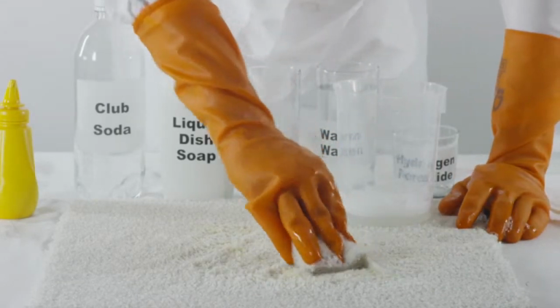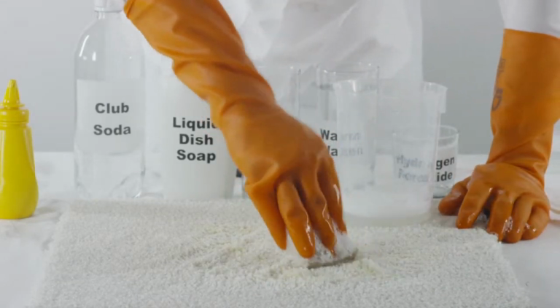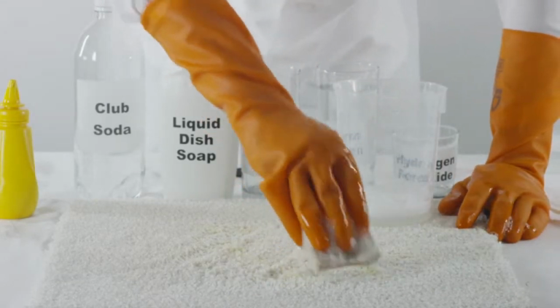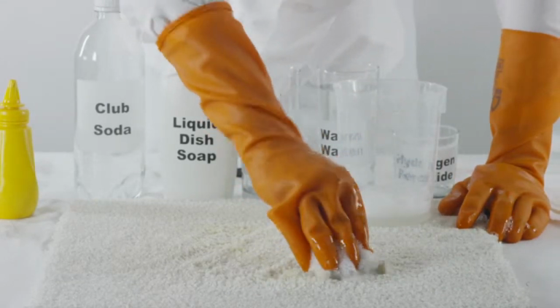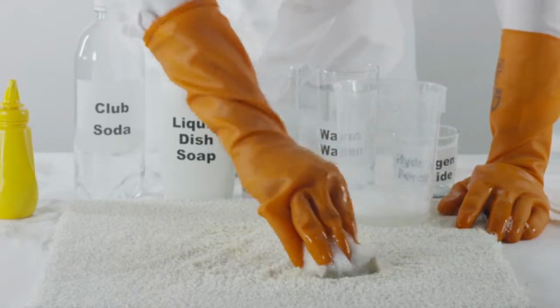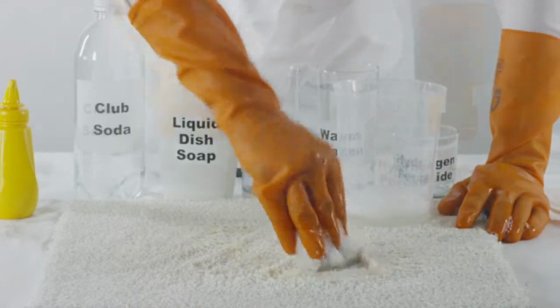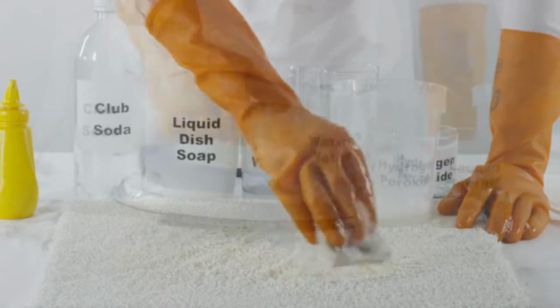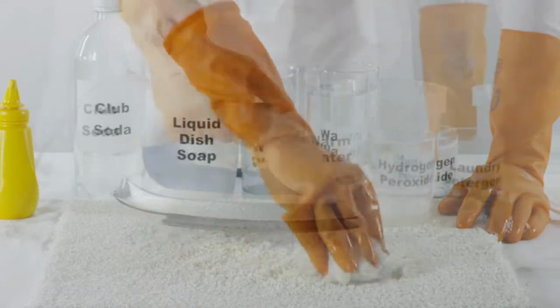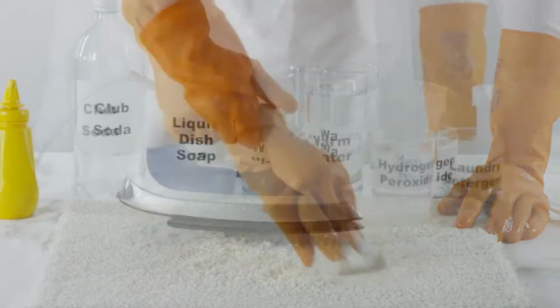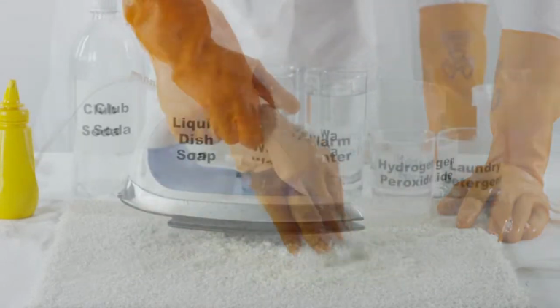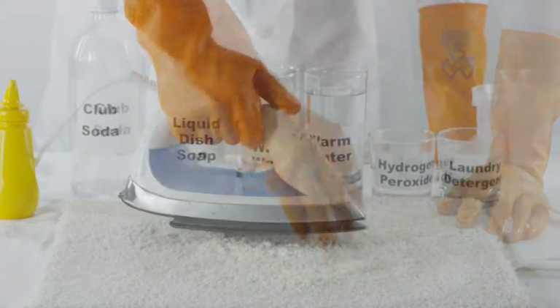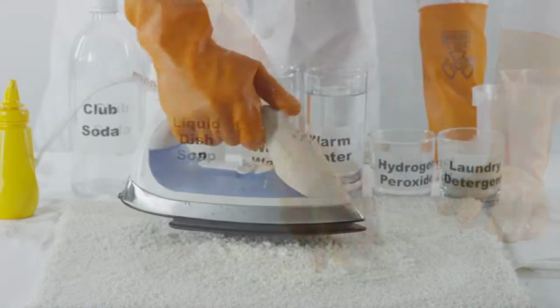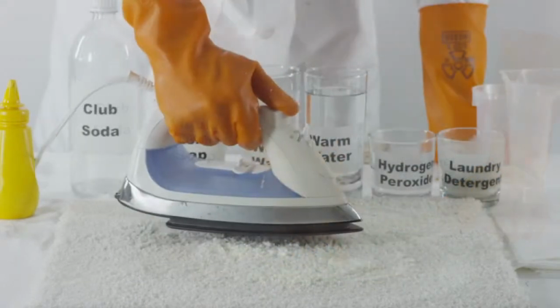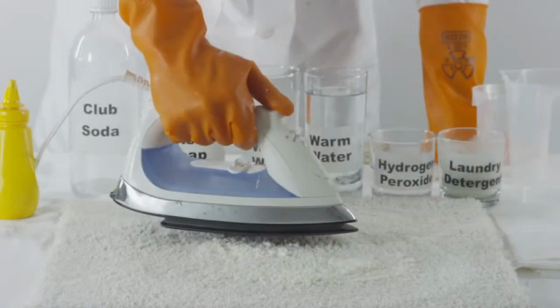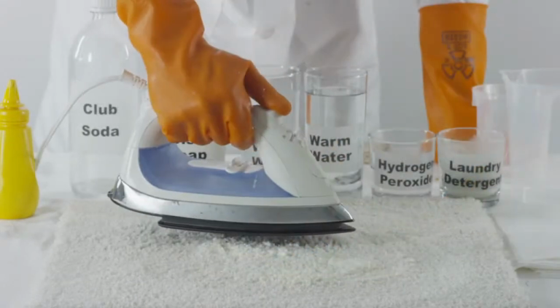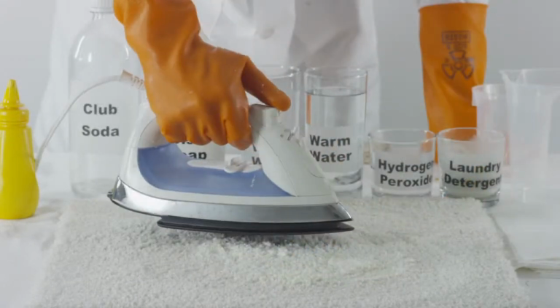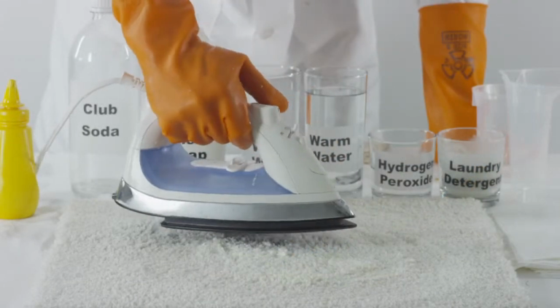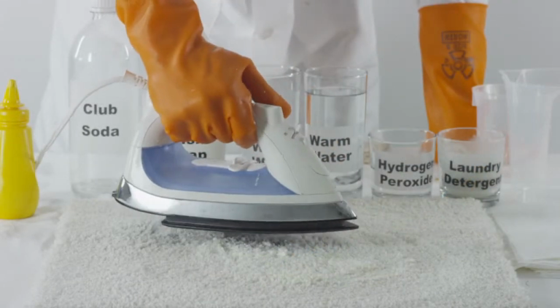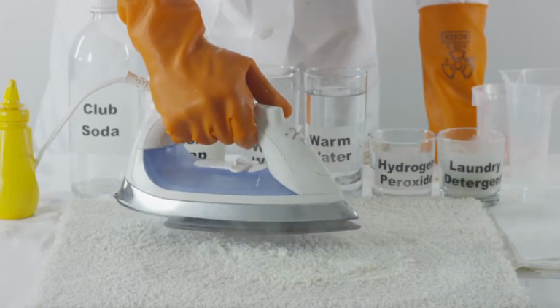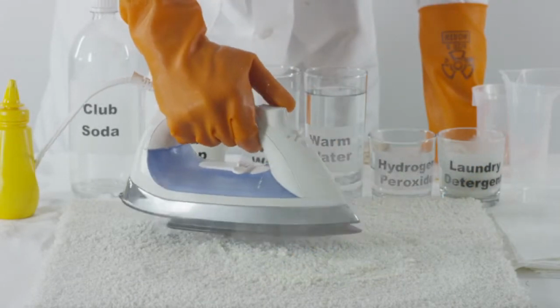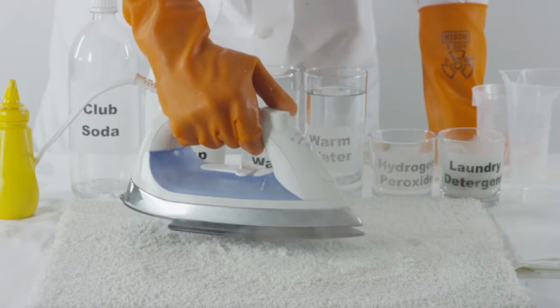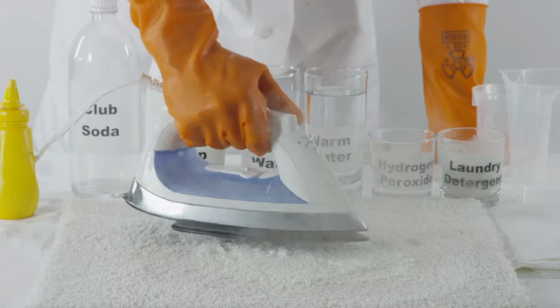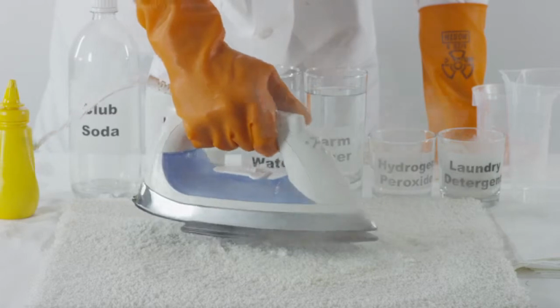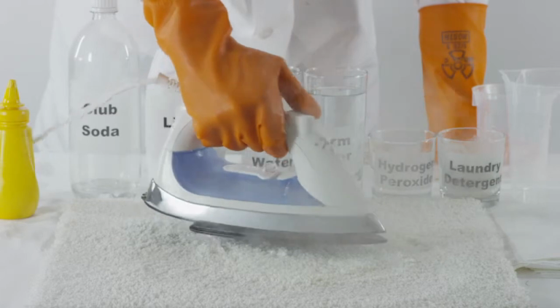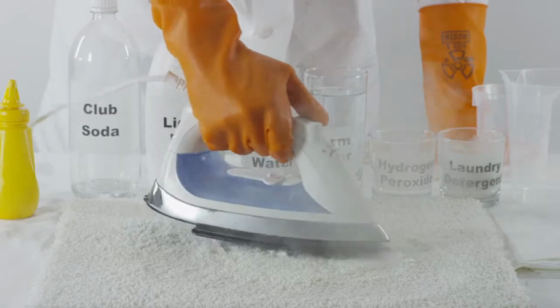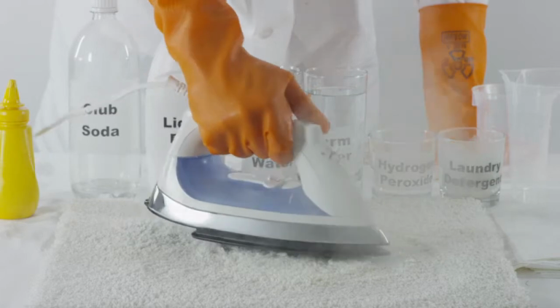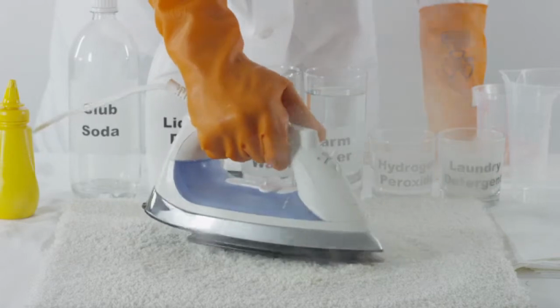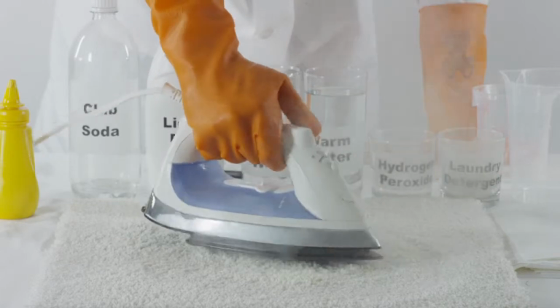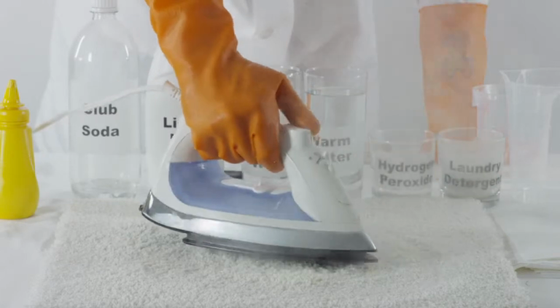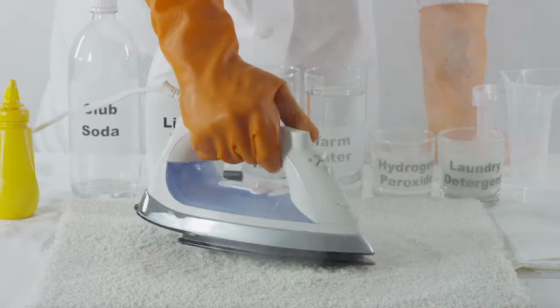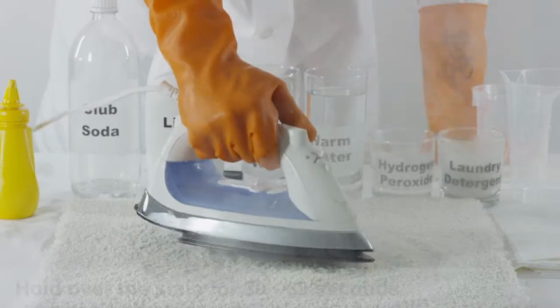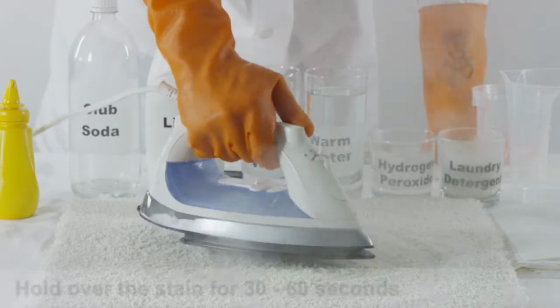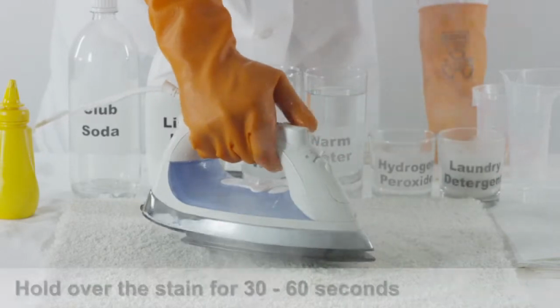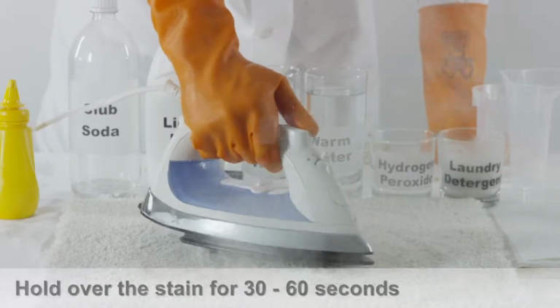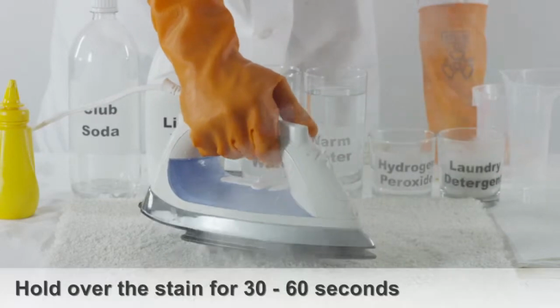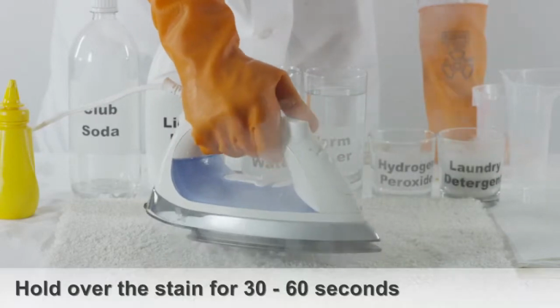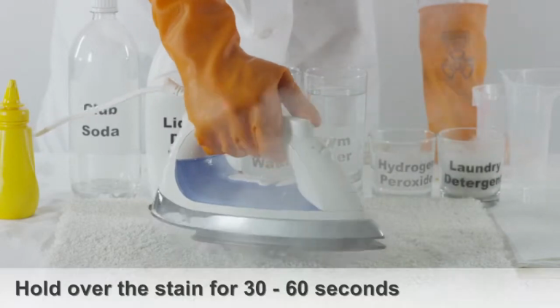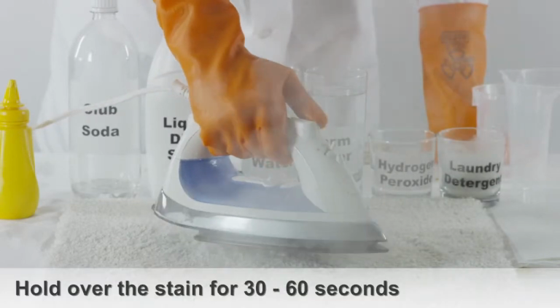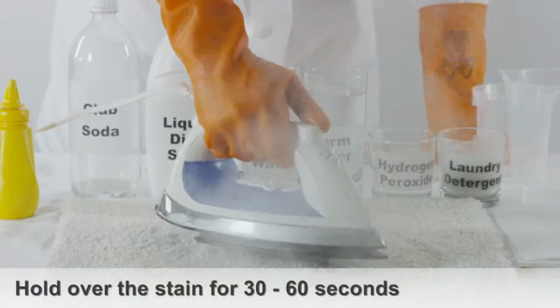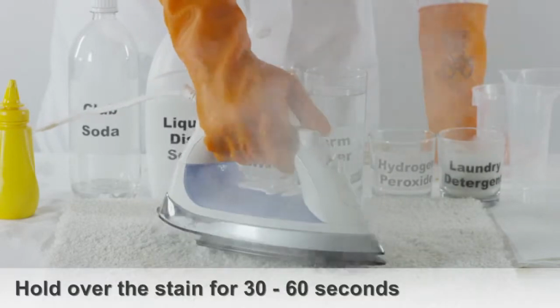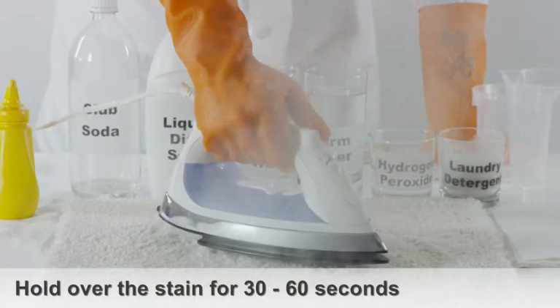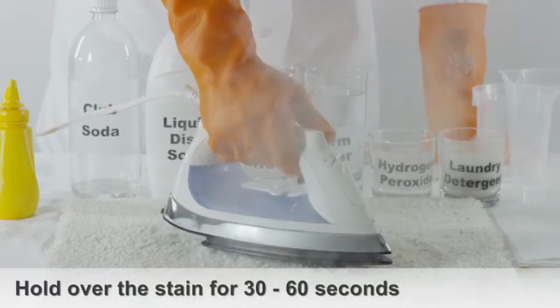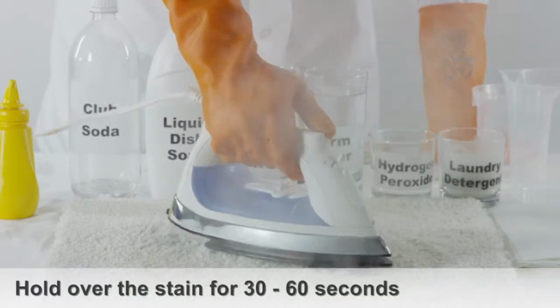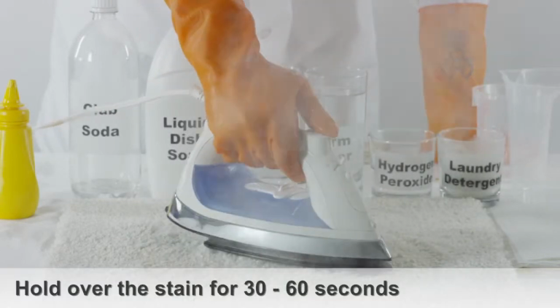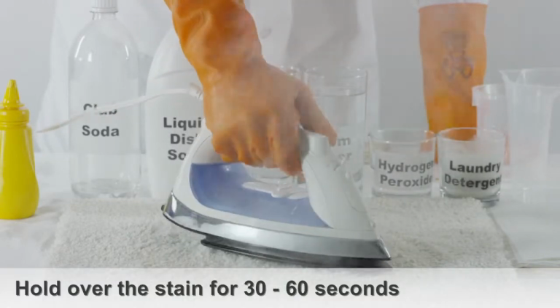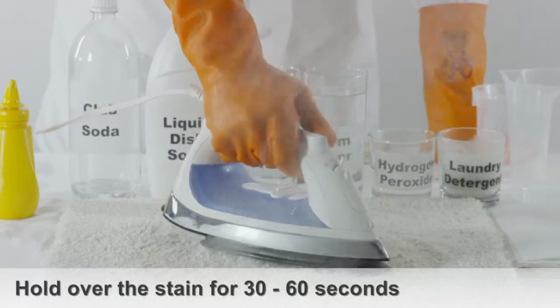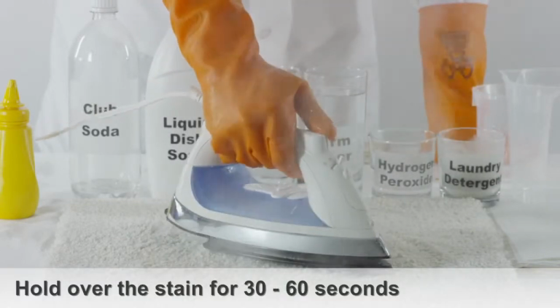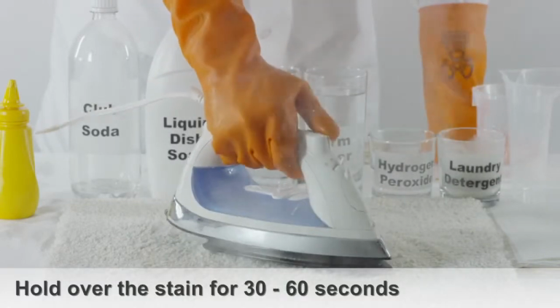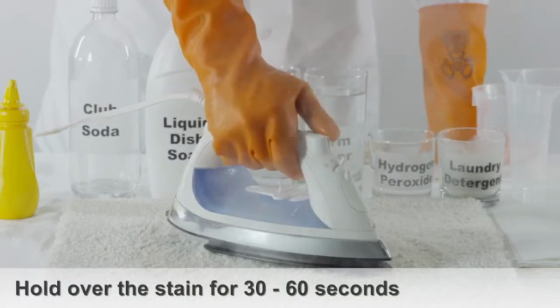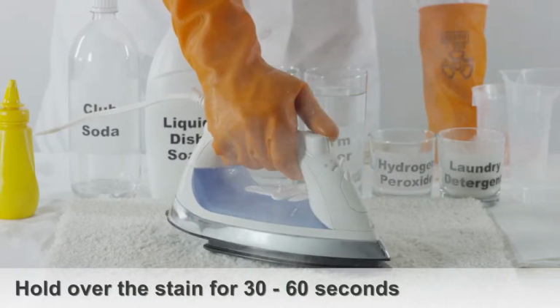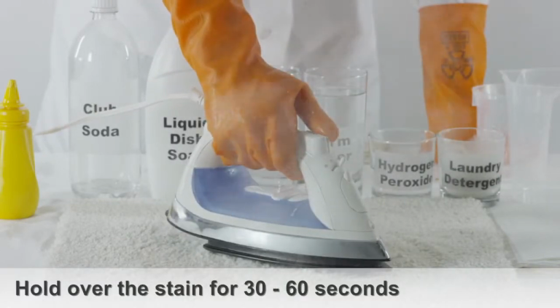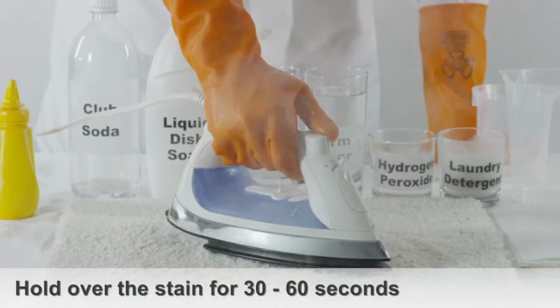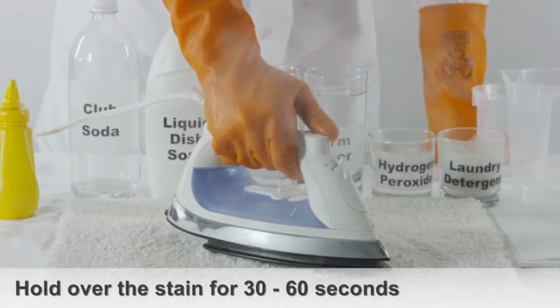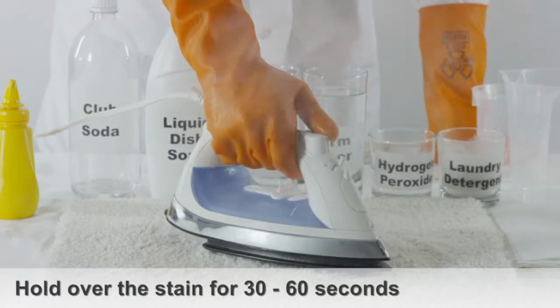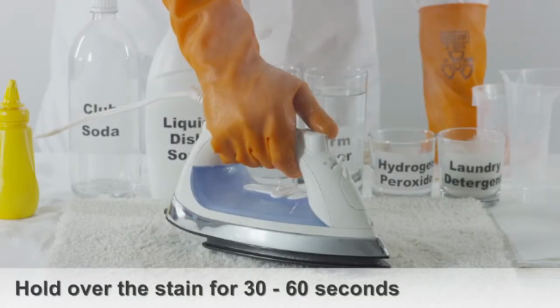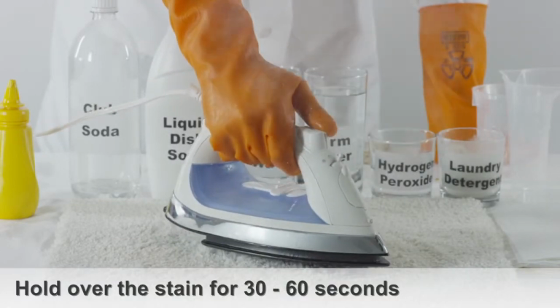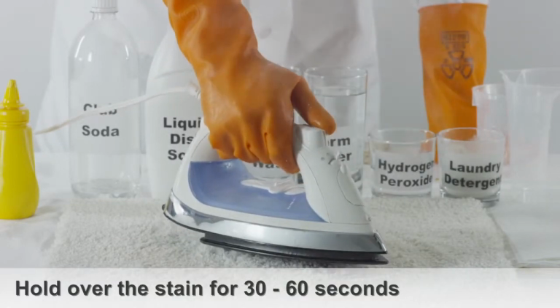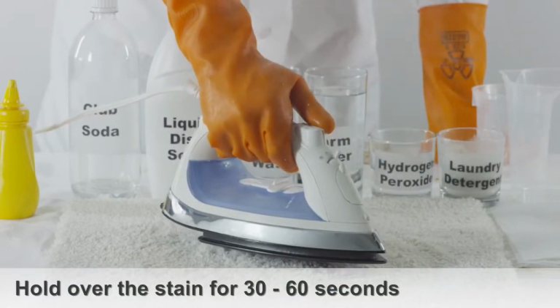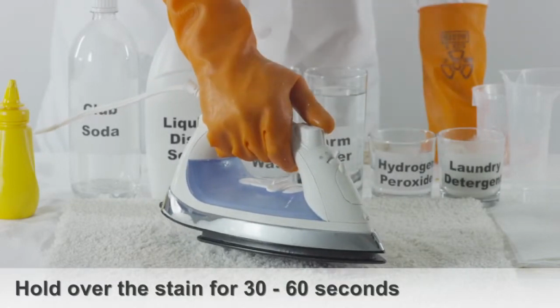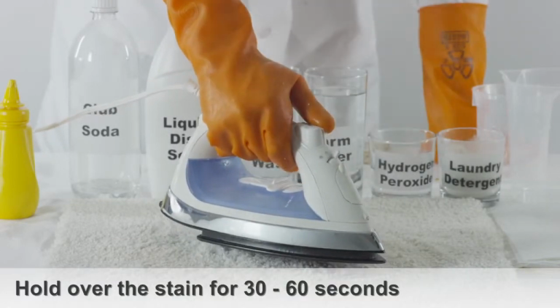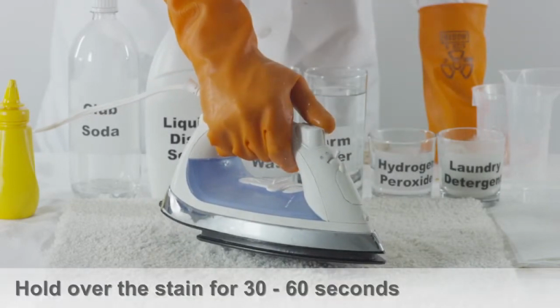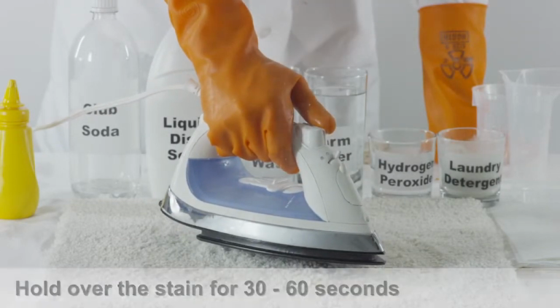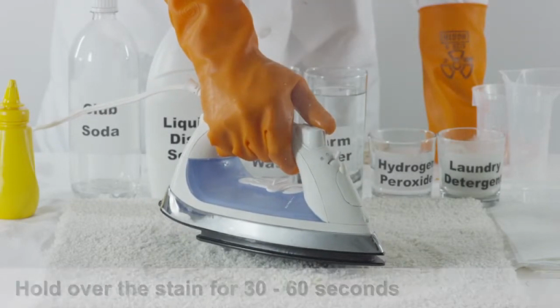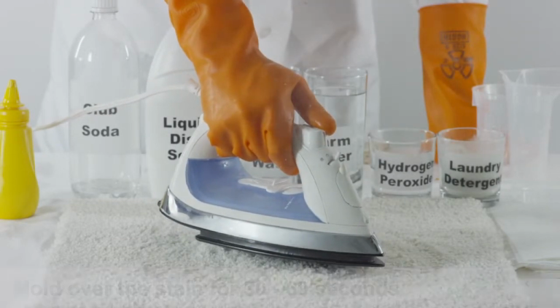Using a steam iron on its lowest setting, hold it over the spot for 30 to 60 seconds to loosen up the stain.